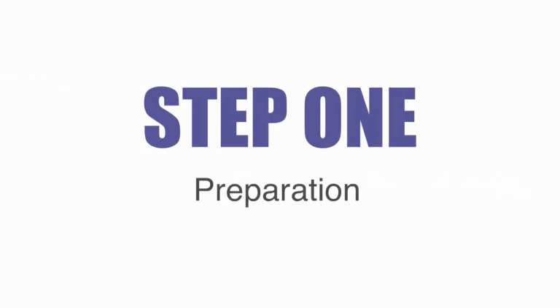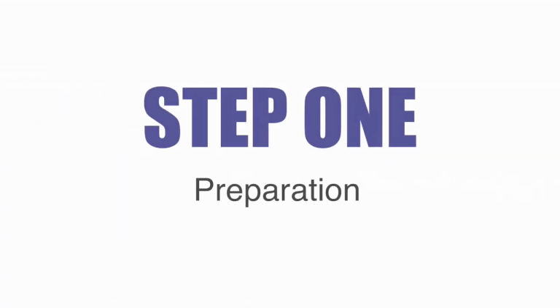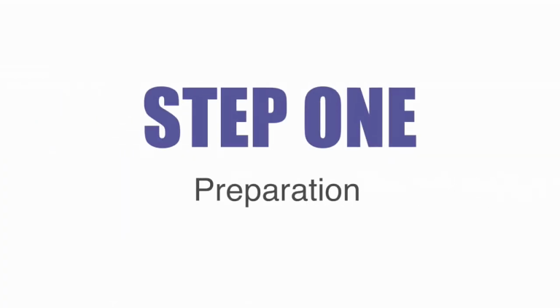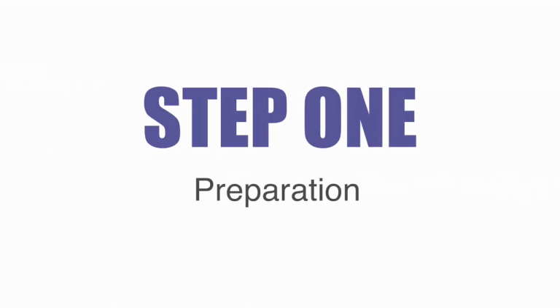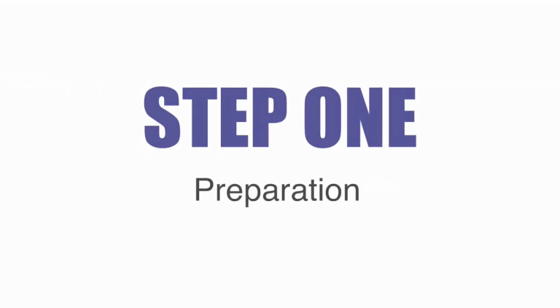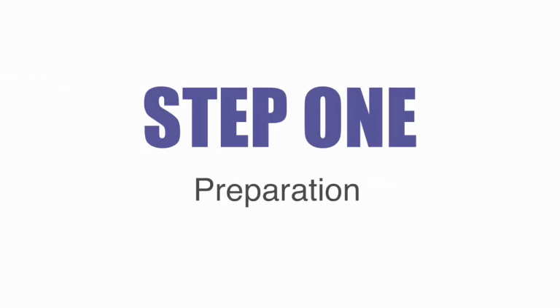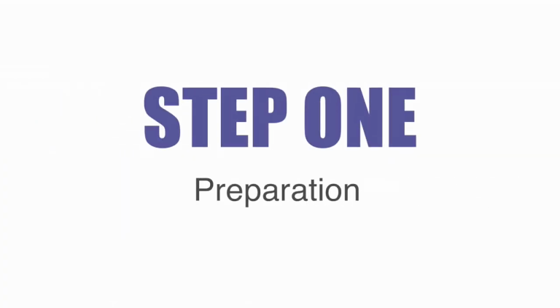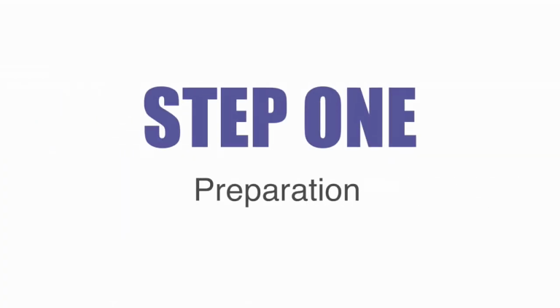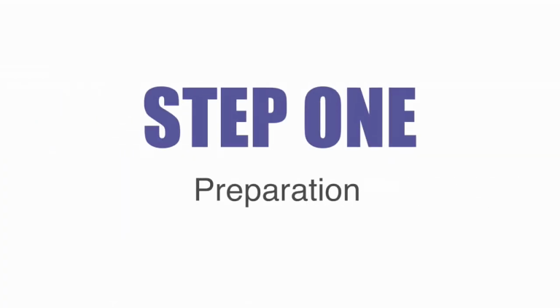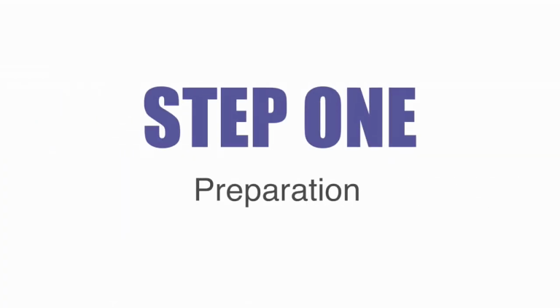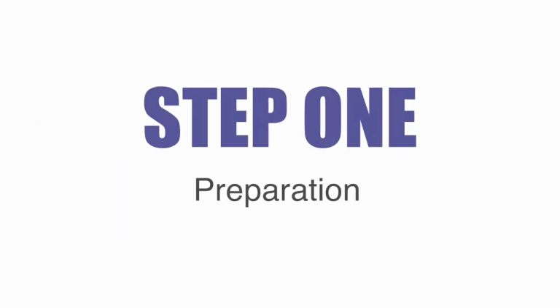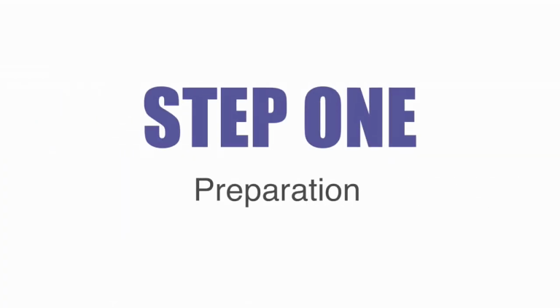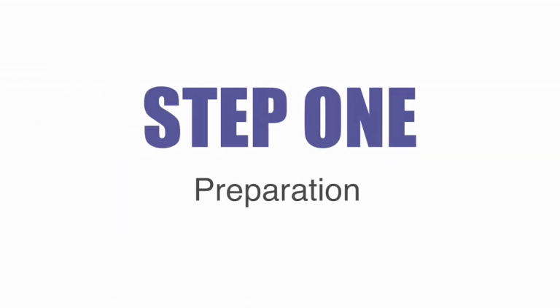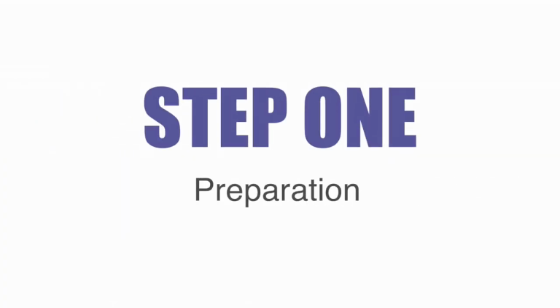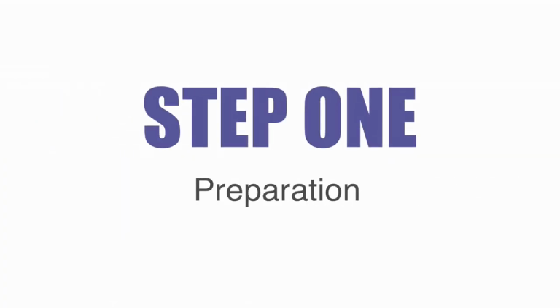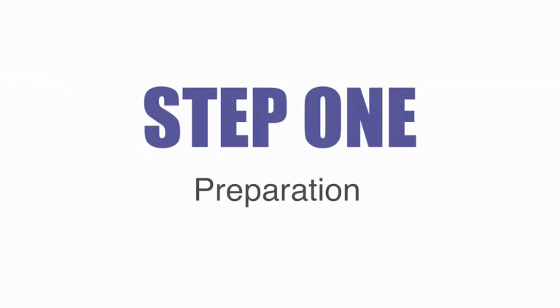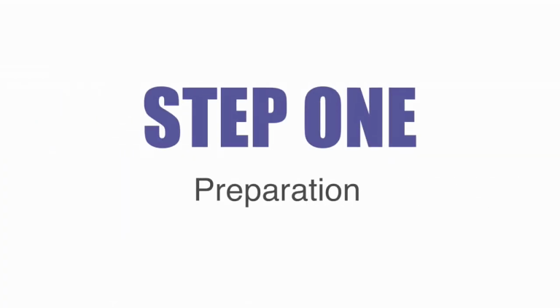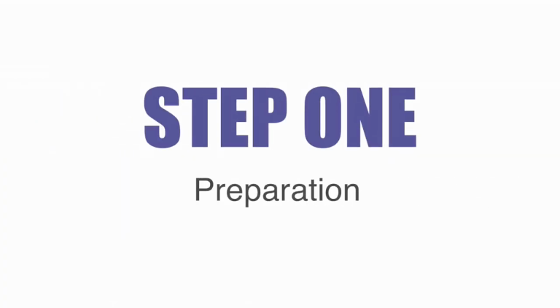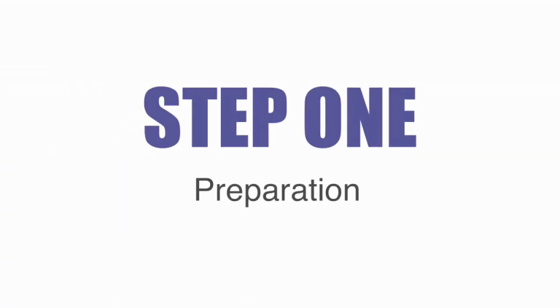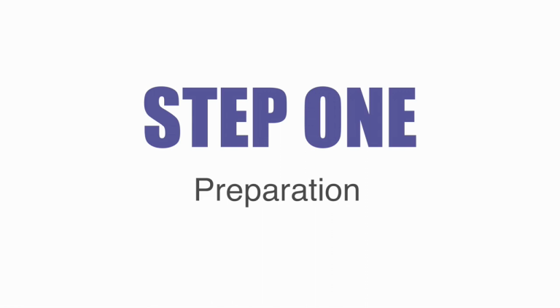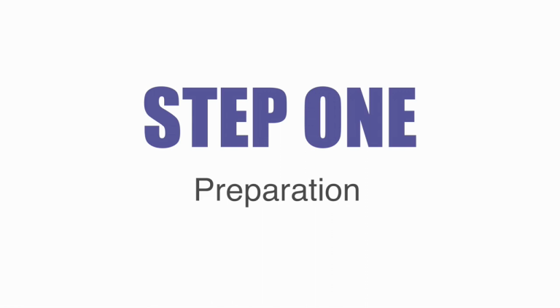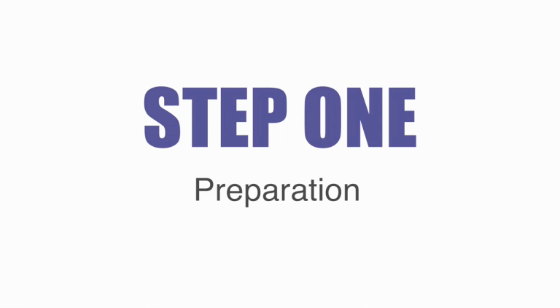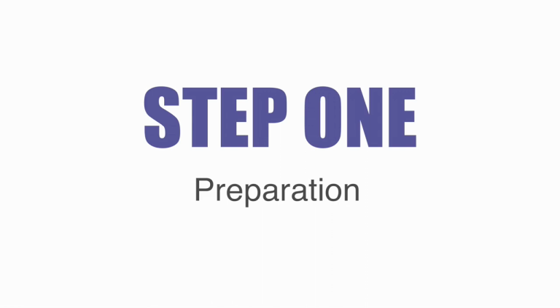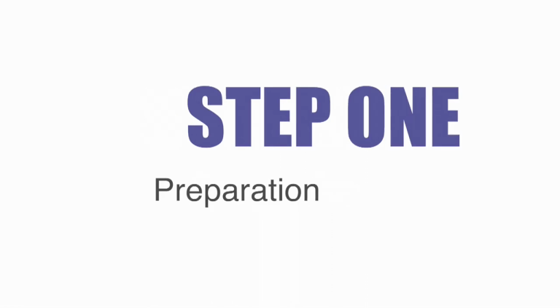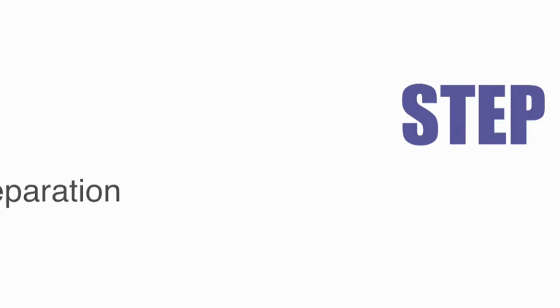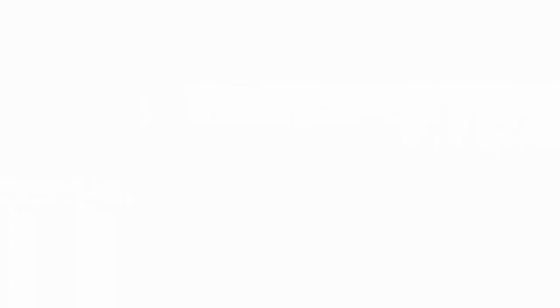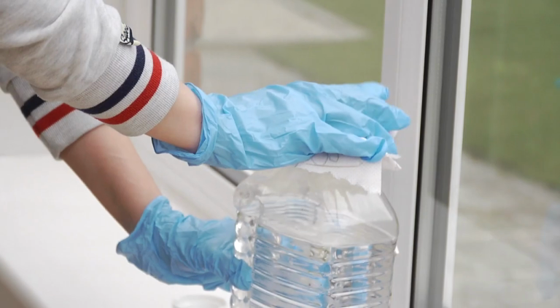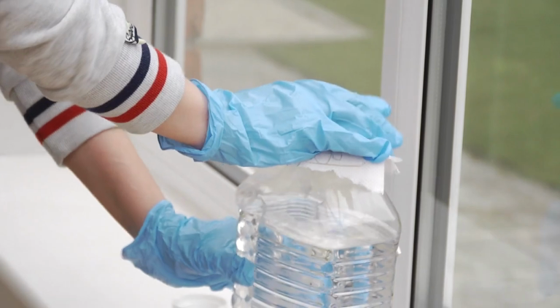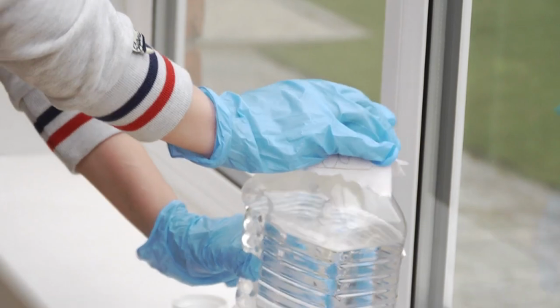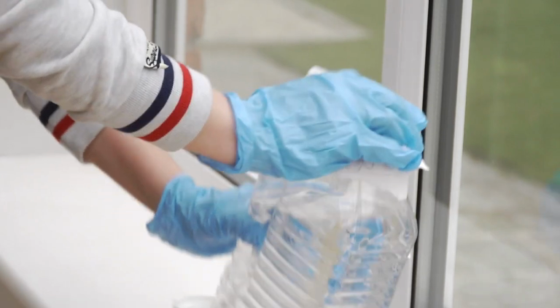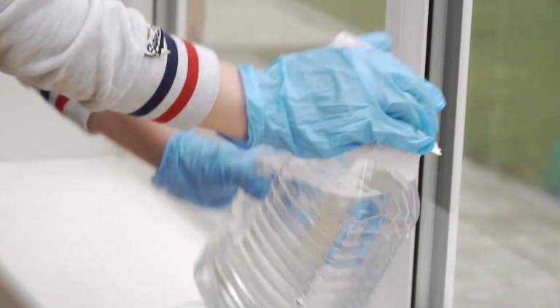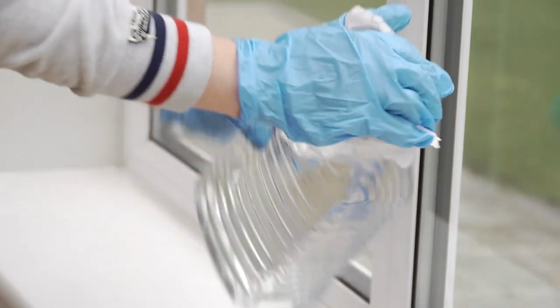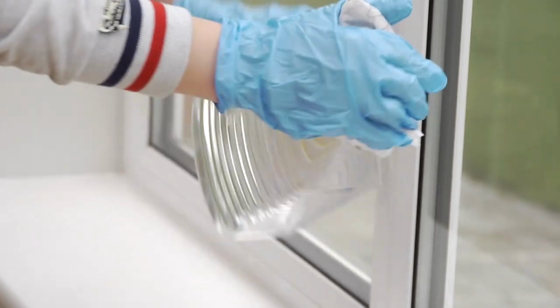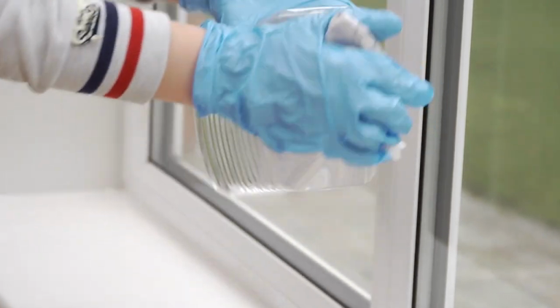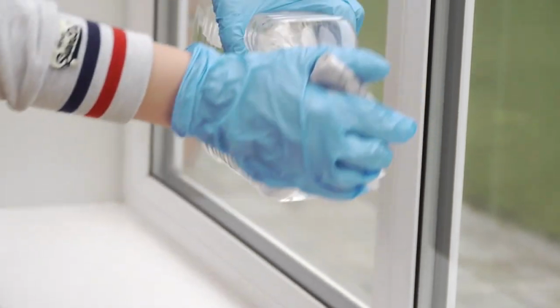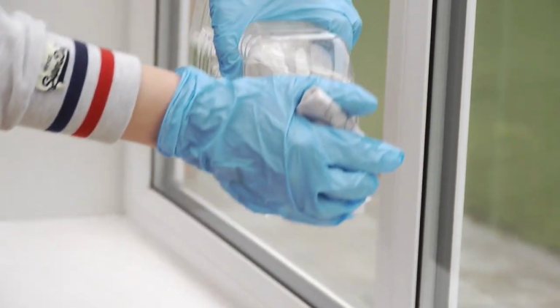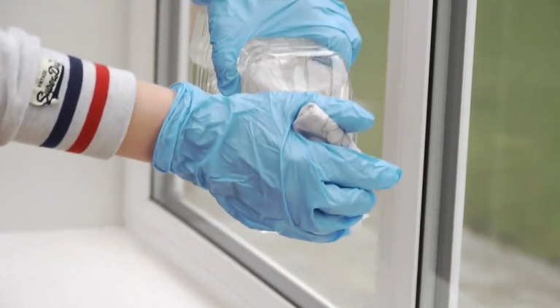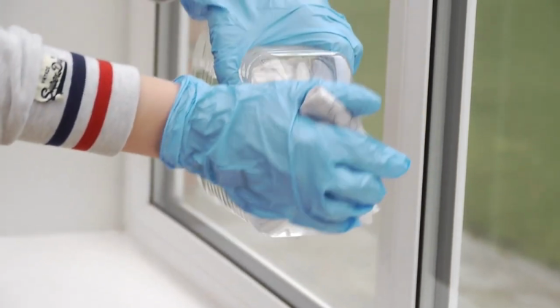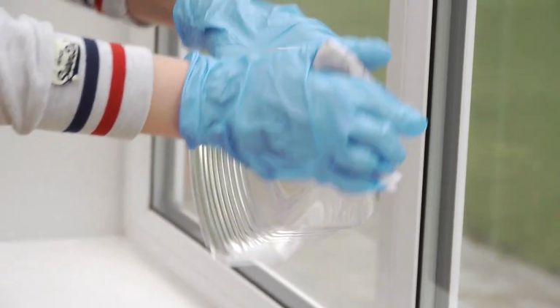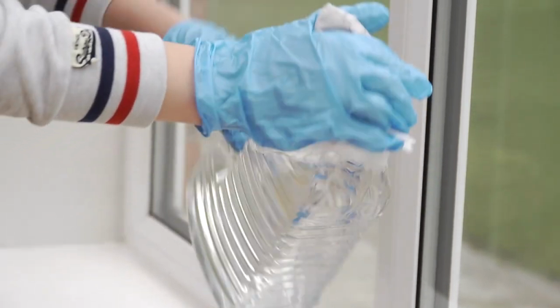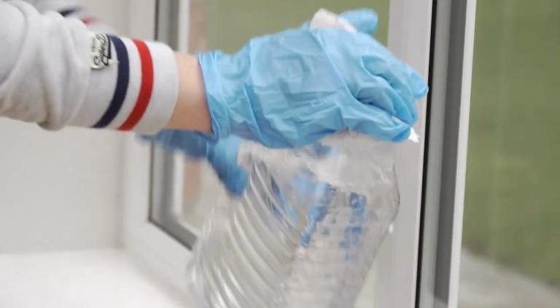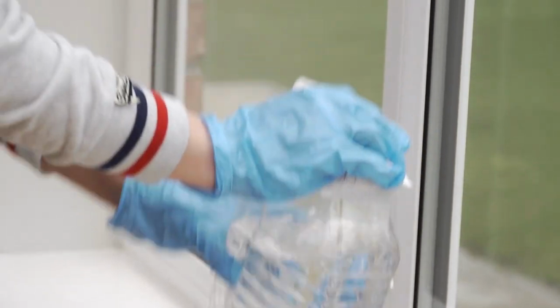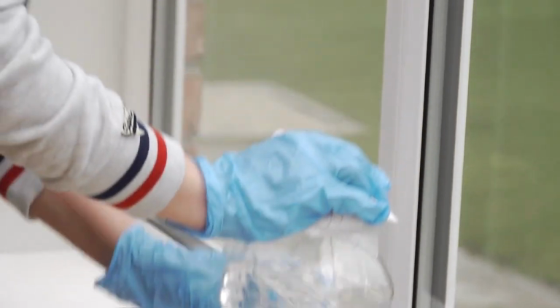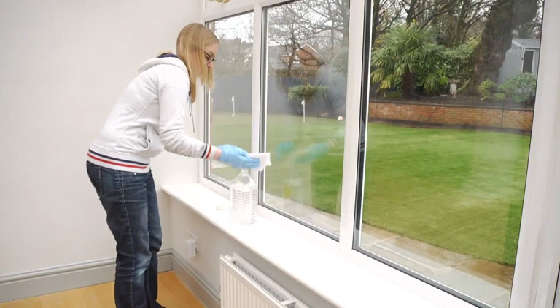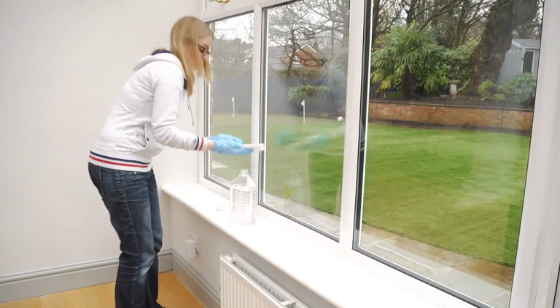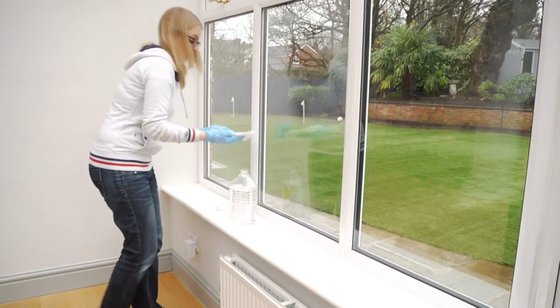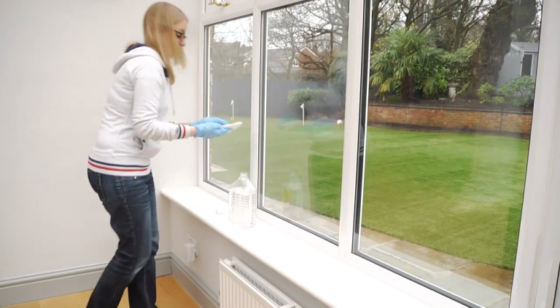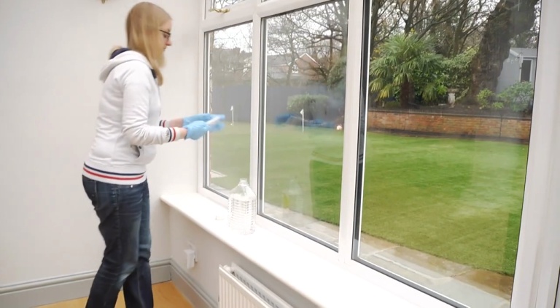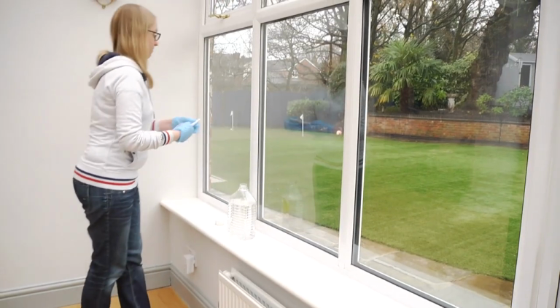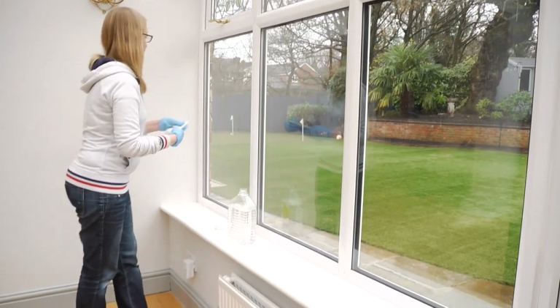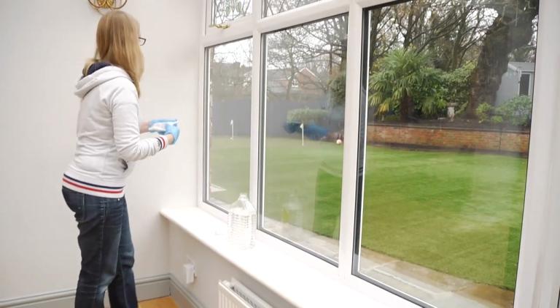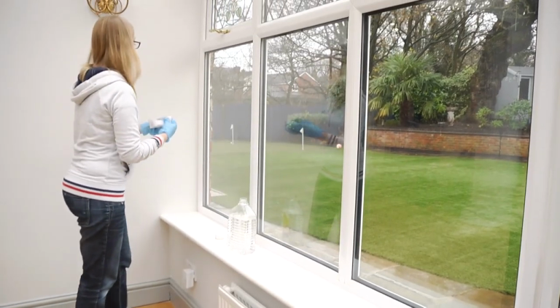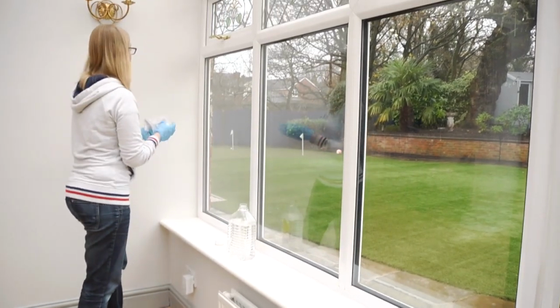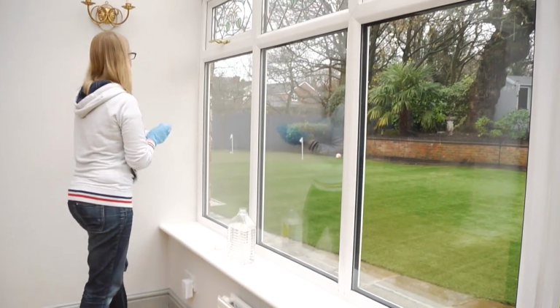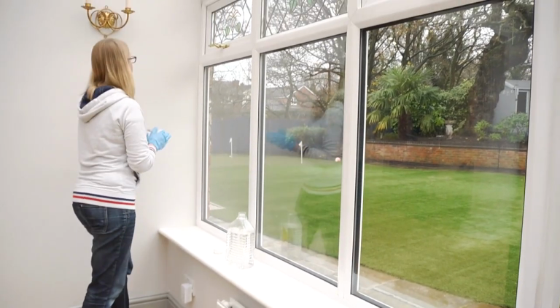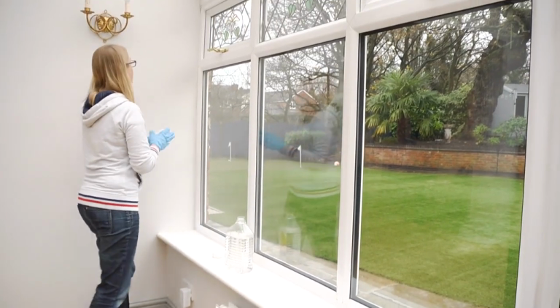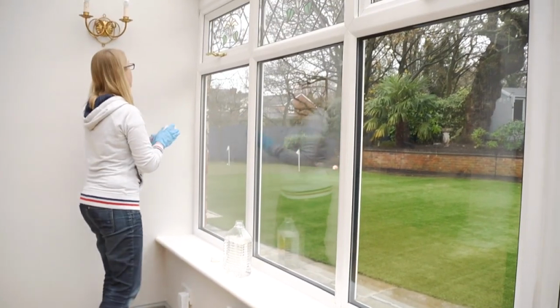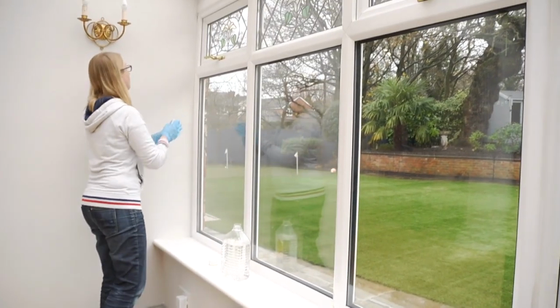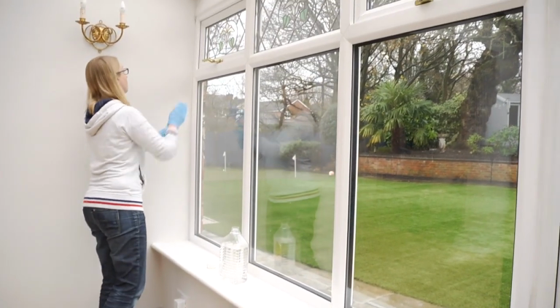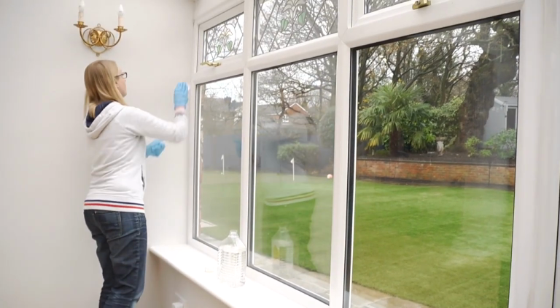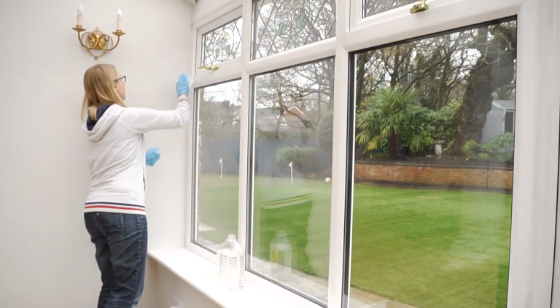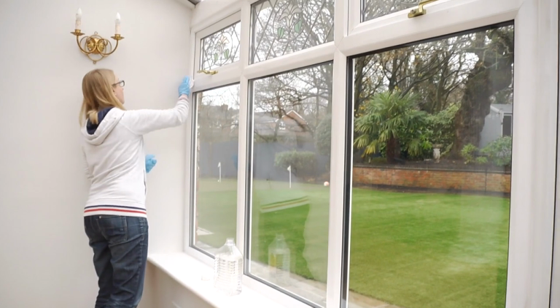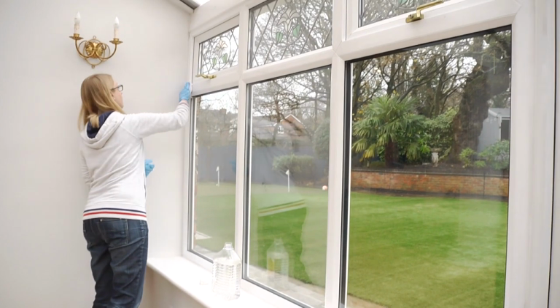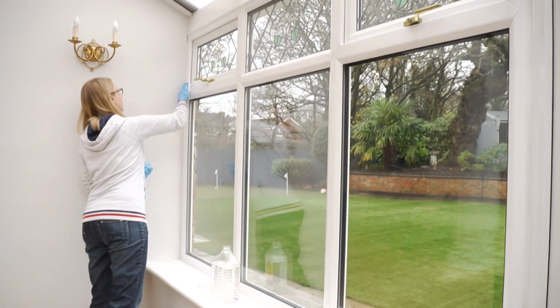Step 1: Preparation. Using white spirit and a cloth, clean the window frame and dry thoroughly.